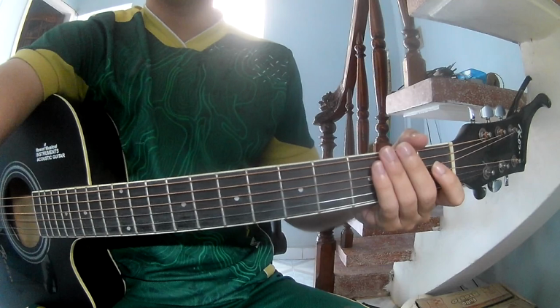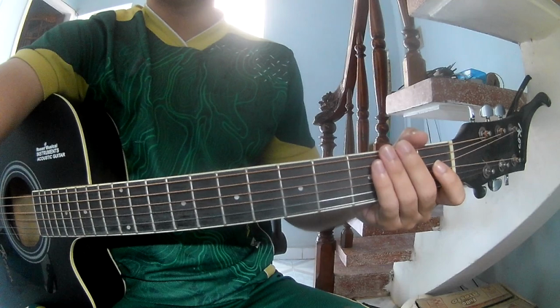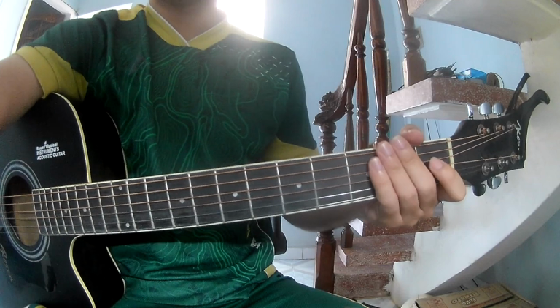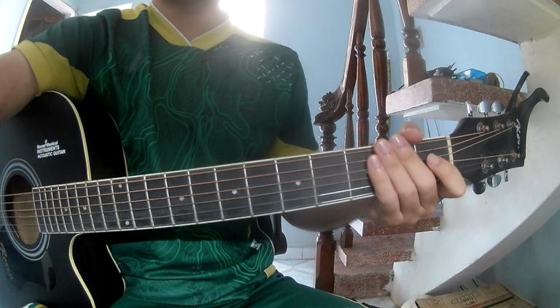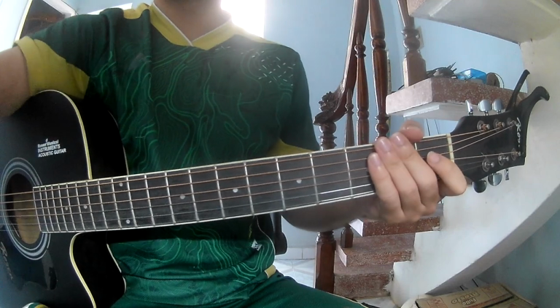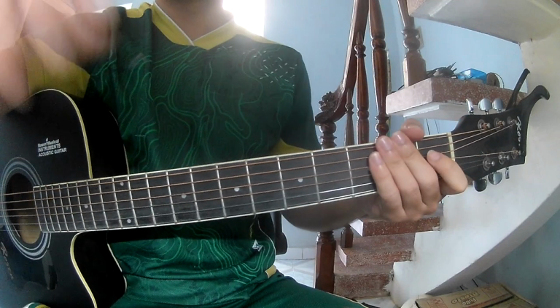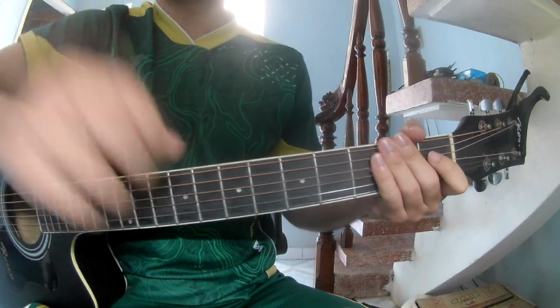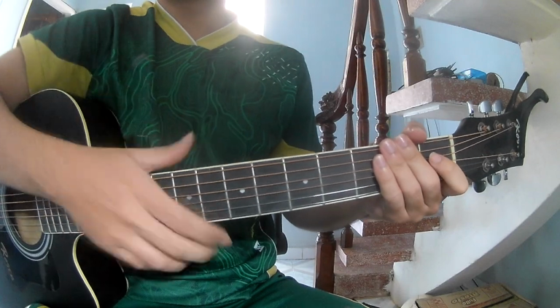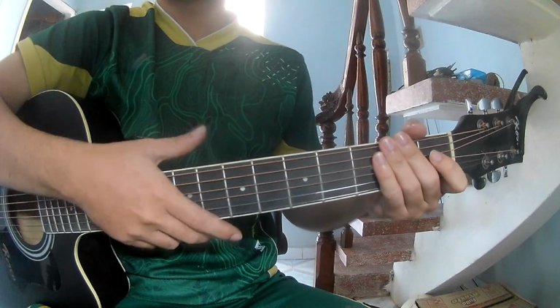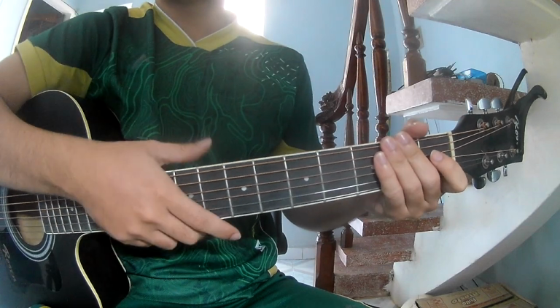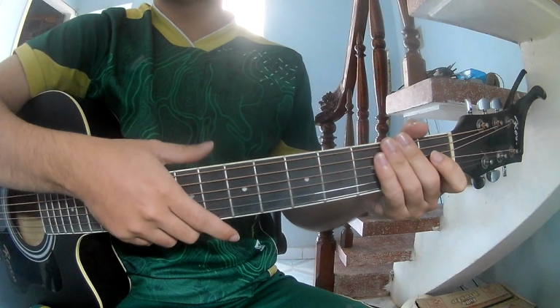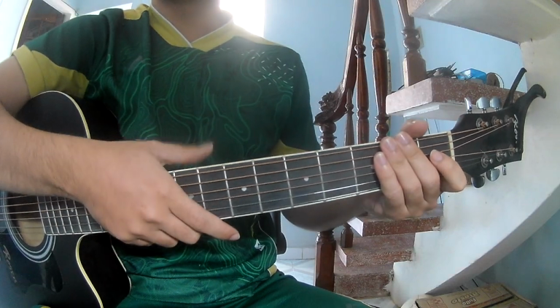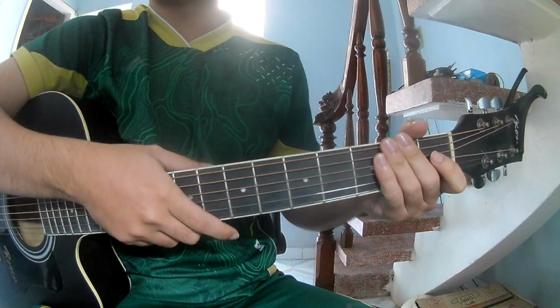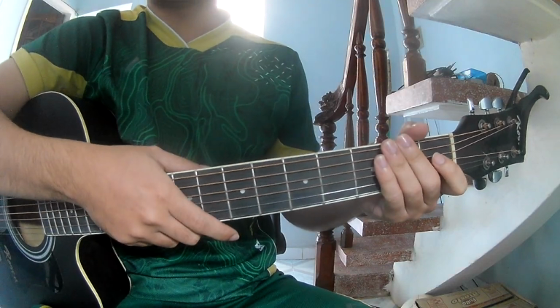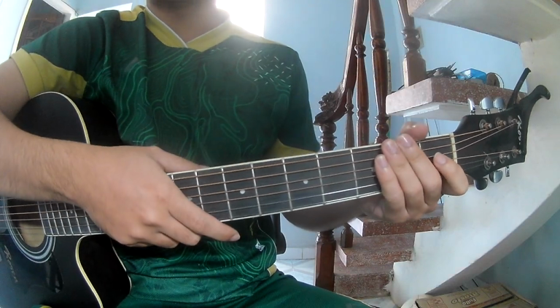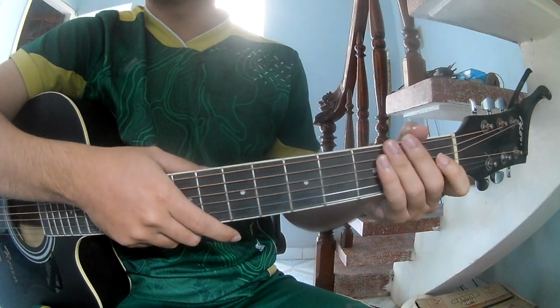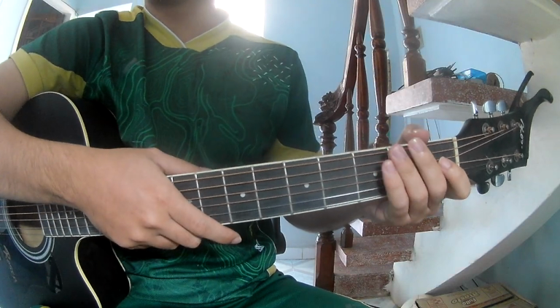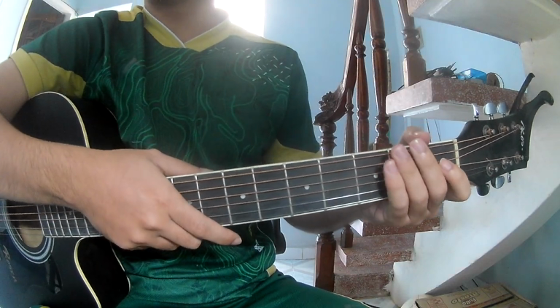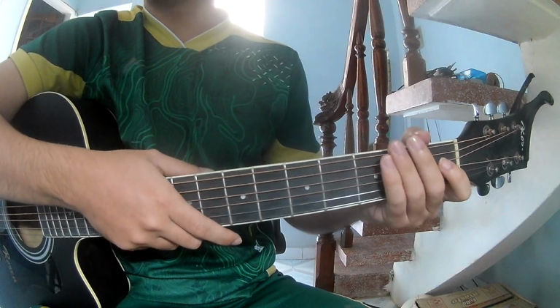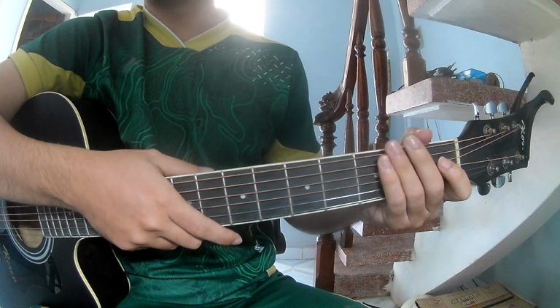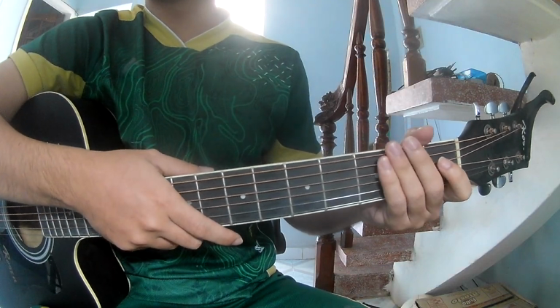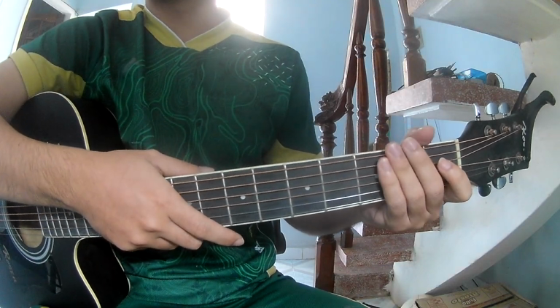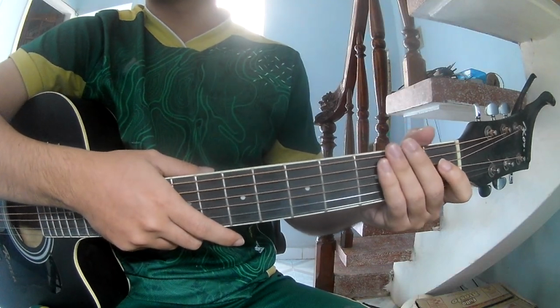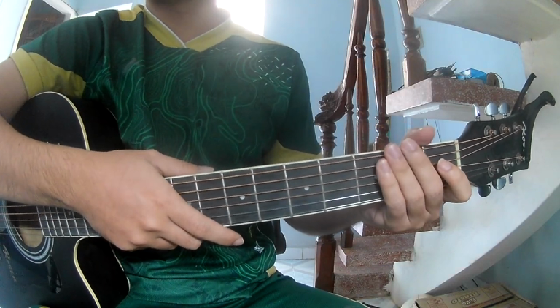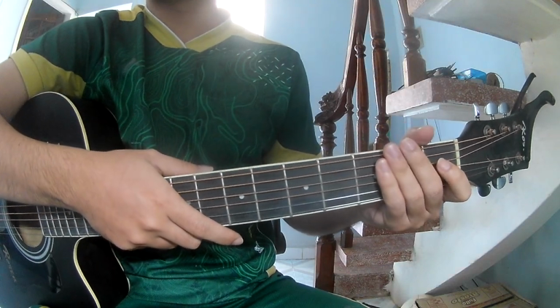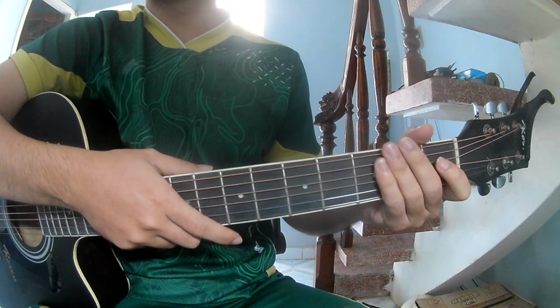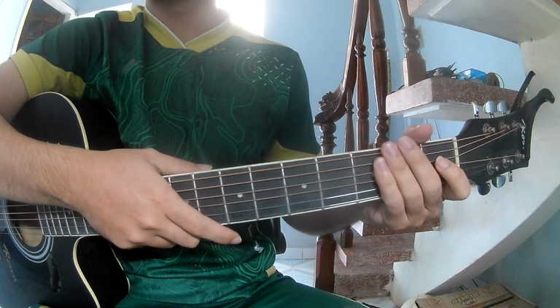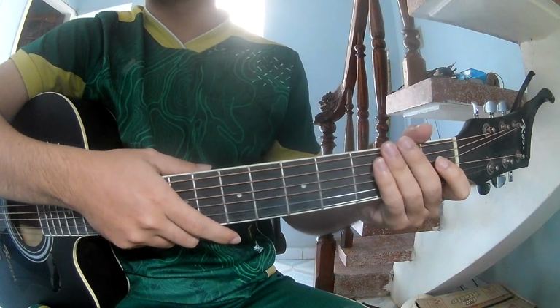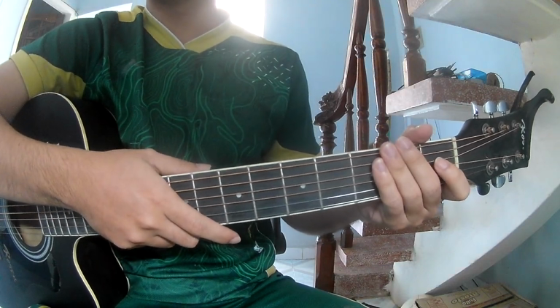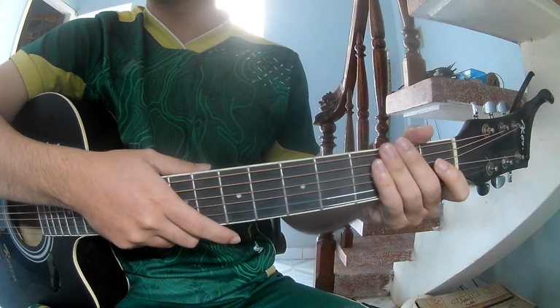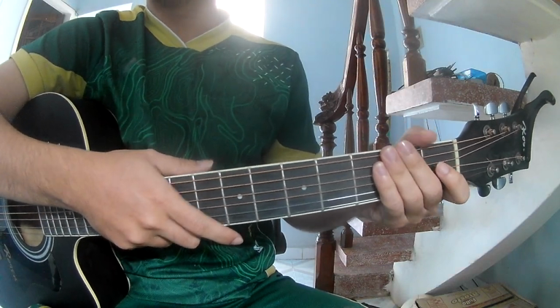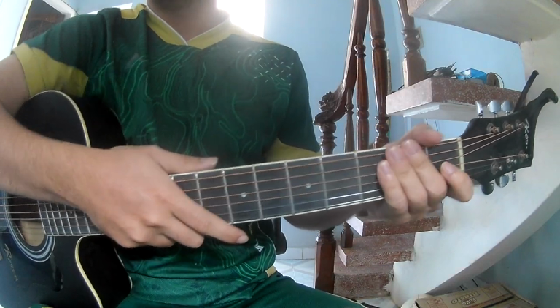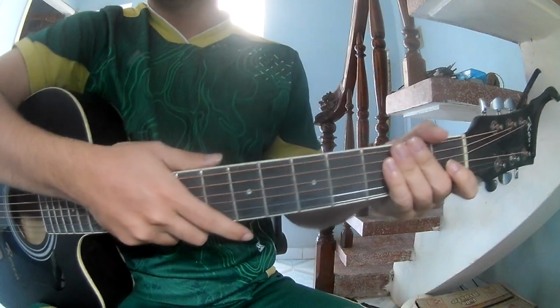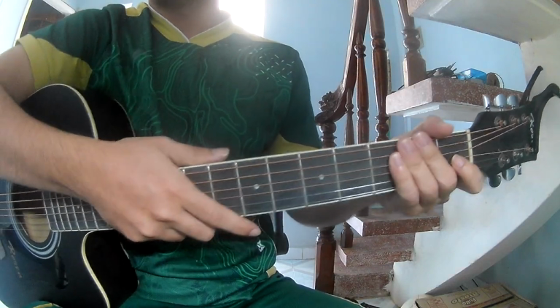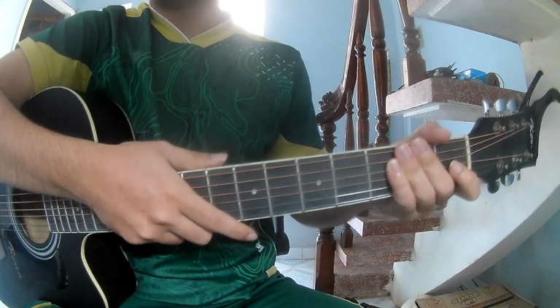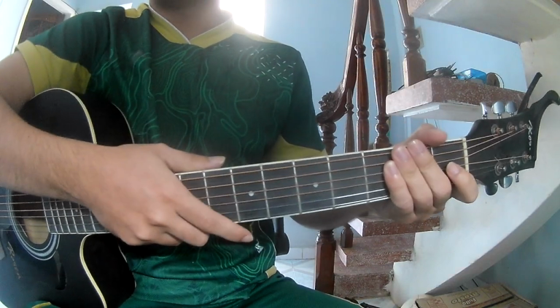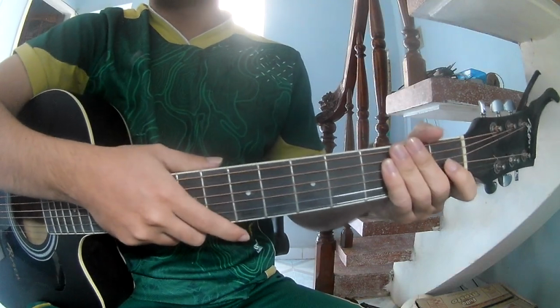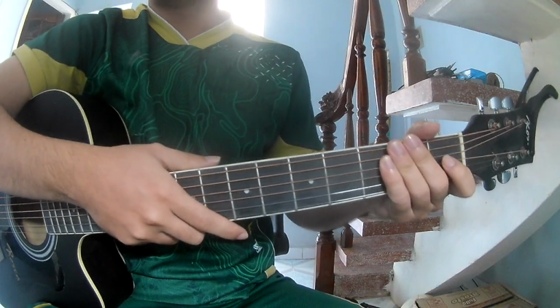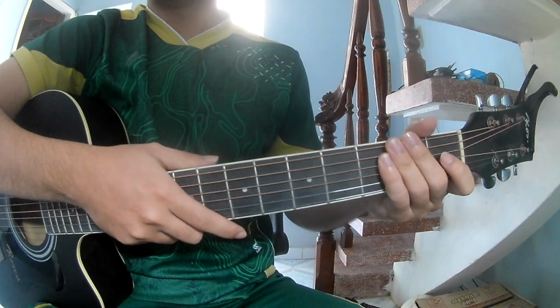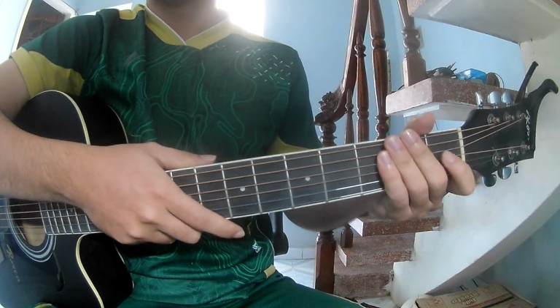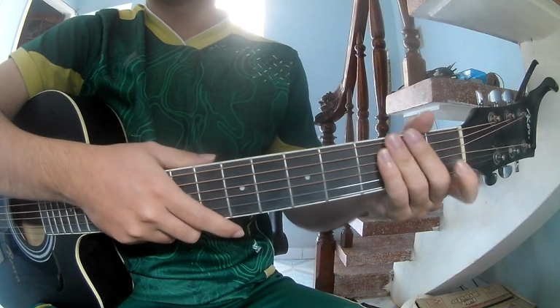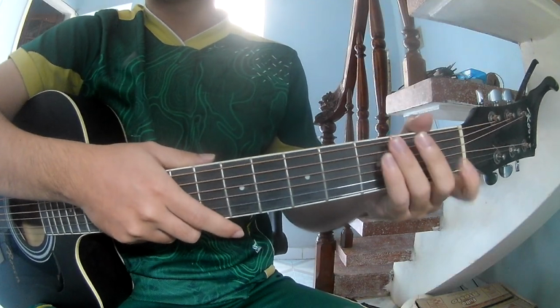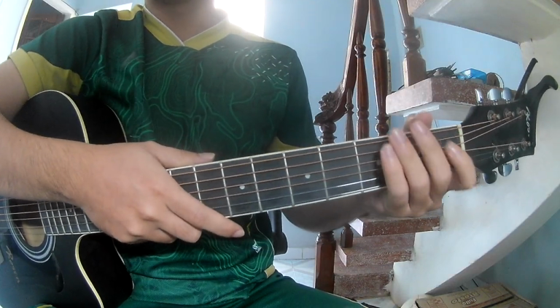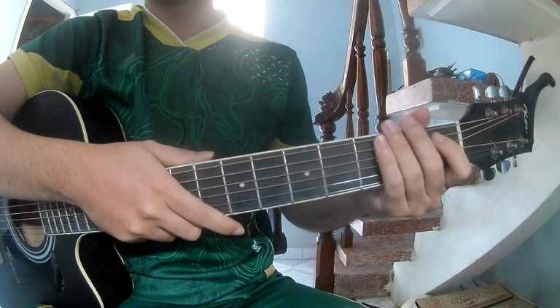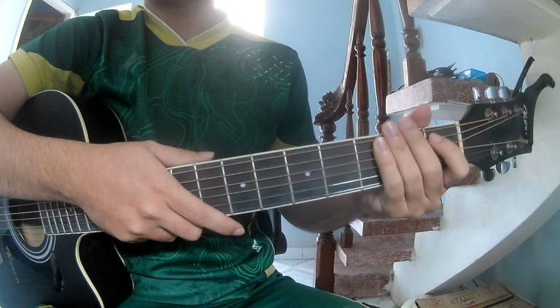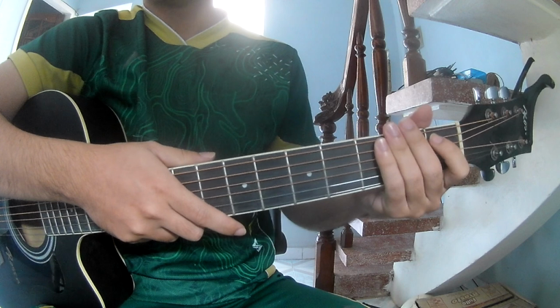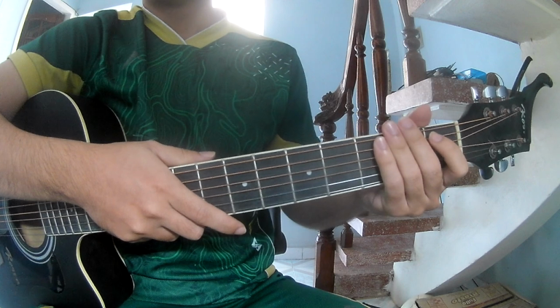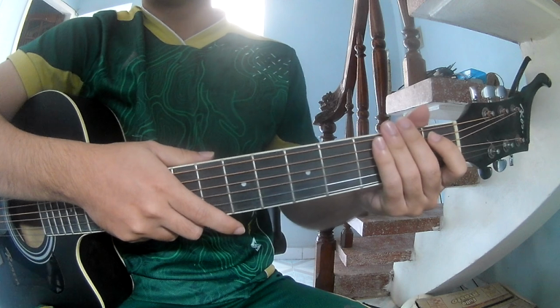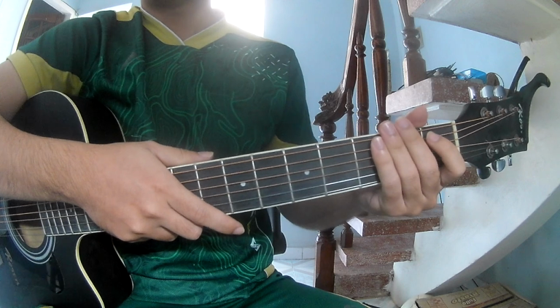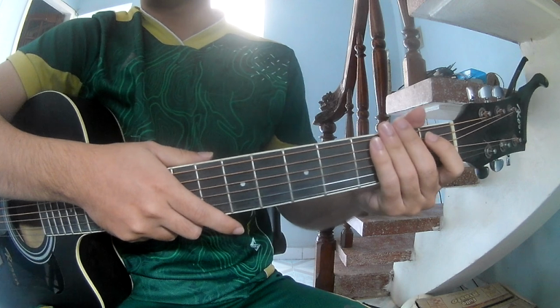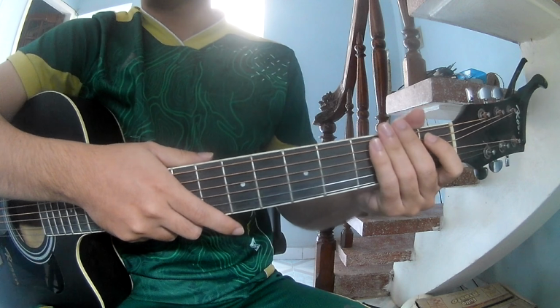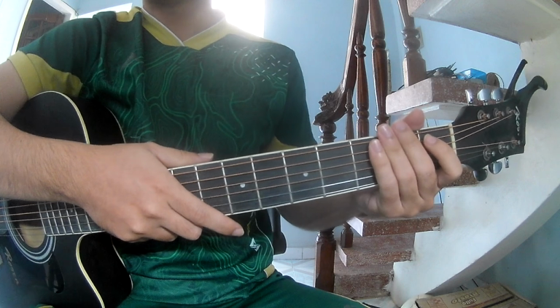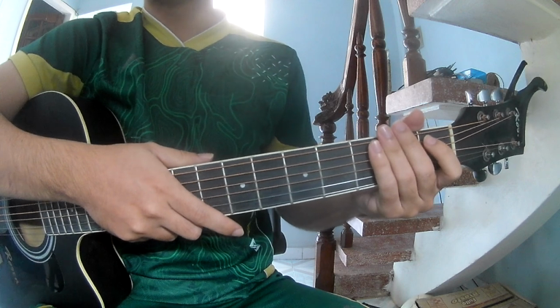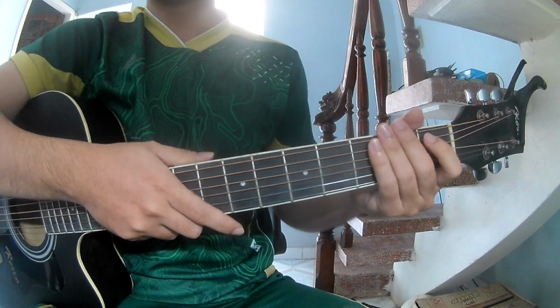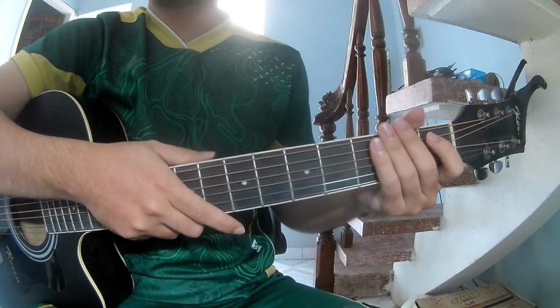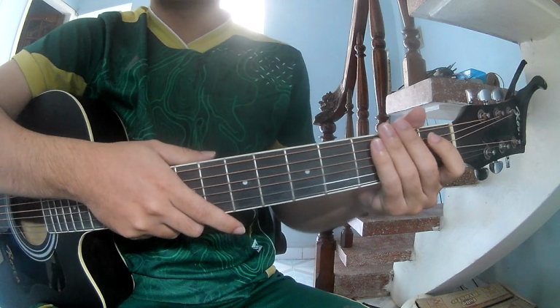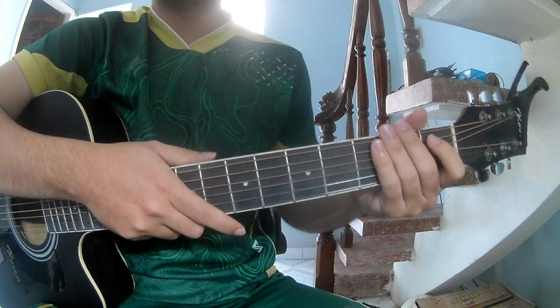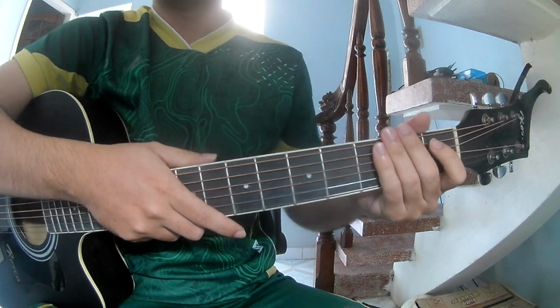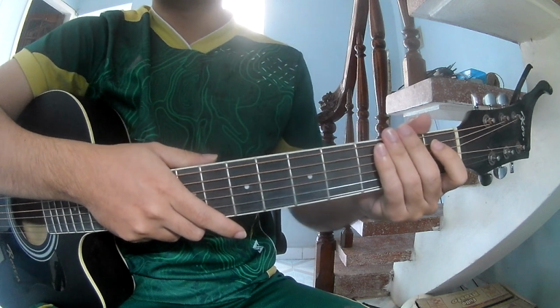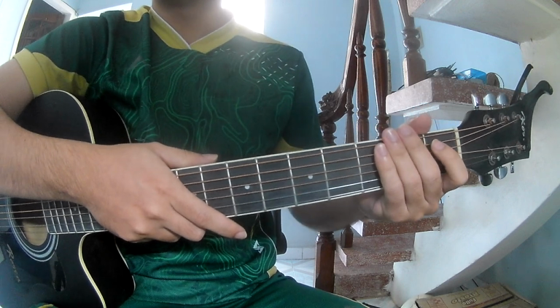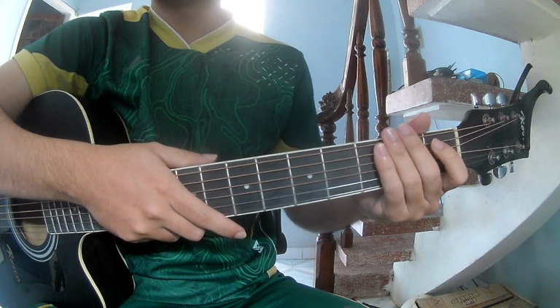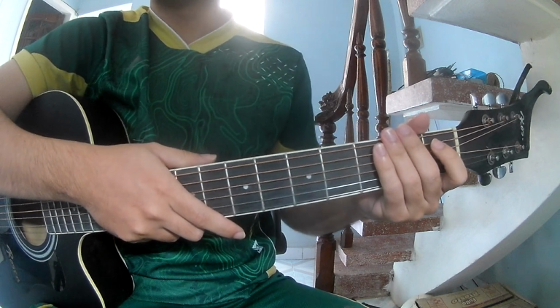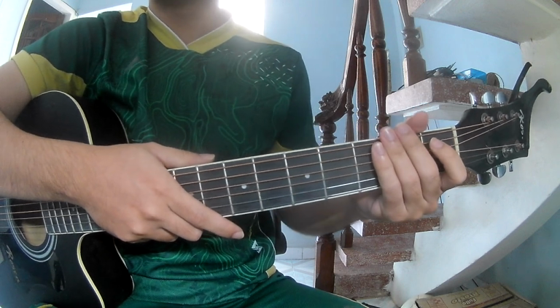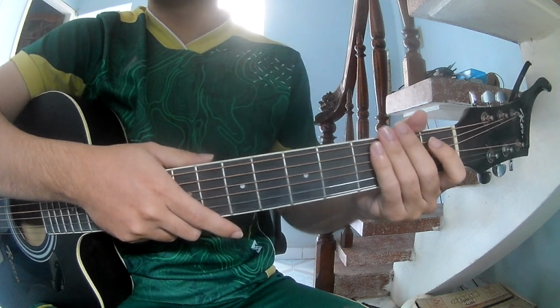Hi everyone, today we'll see how to play guitar Capricorn by Brambai Wiccan. You can find the full score in the description.